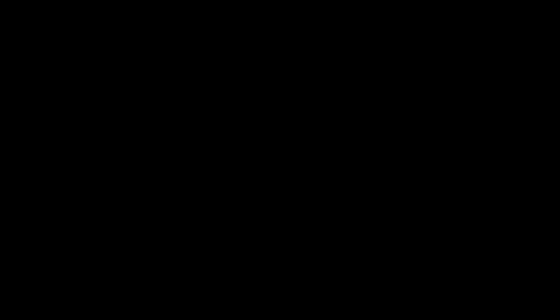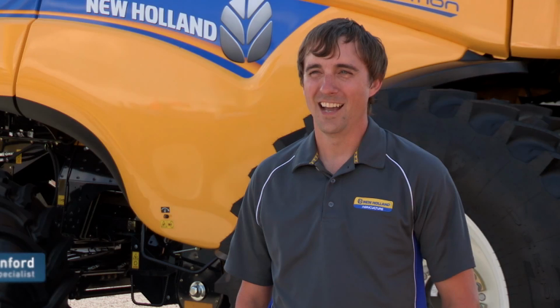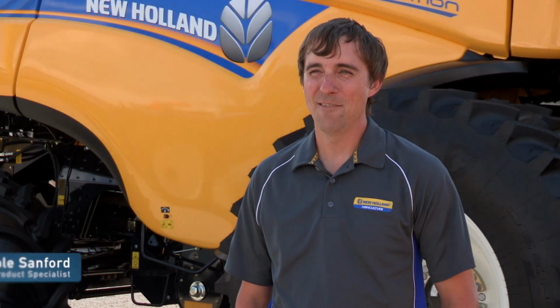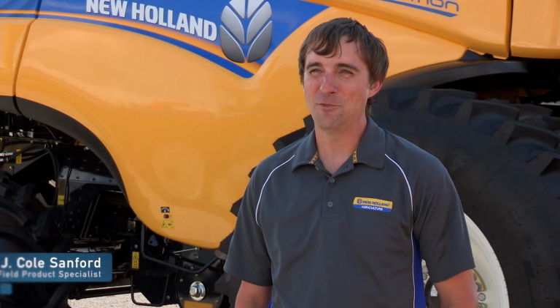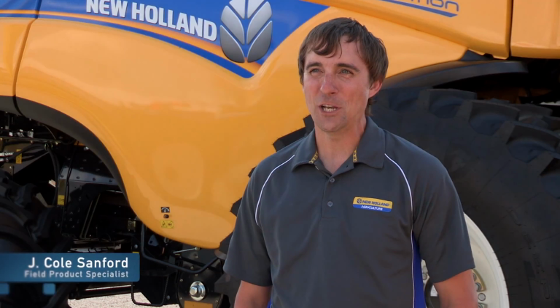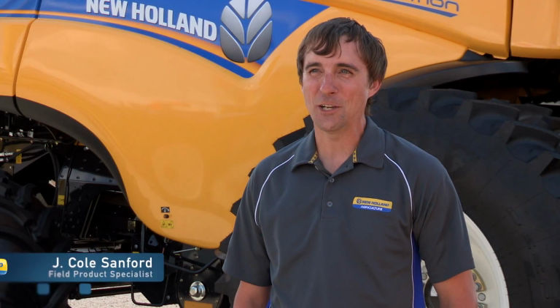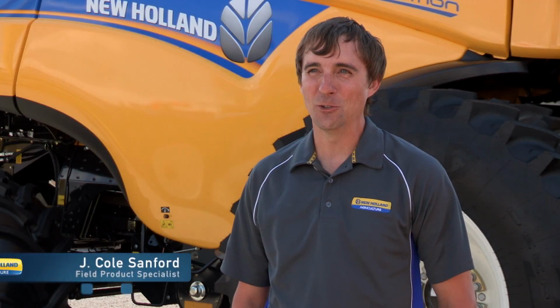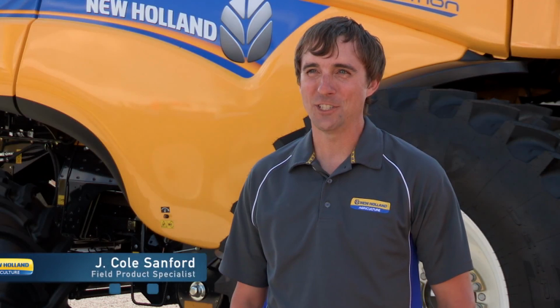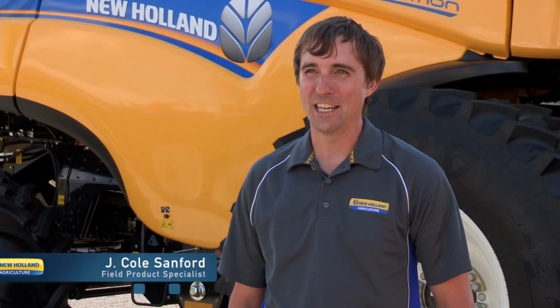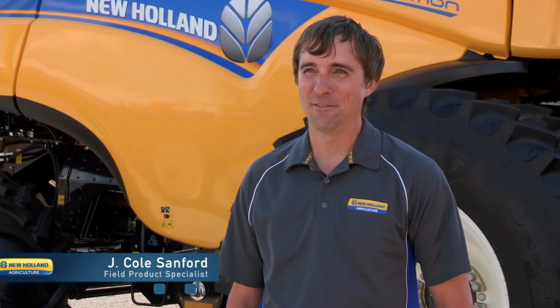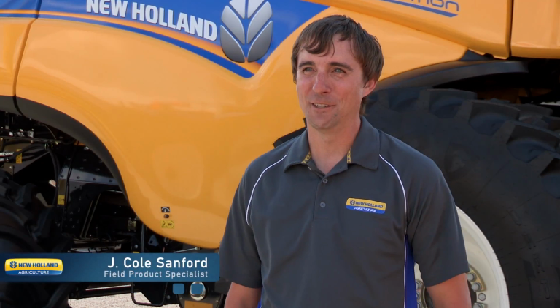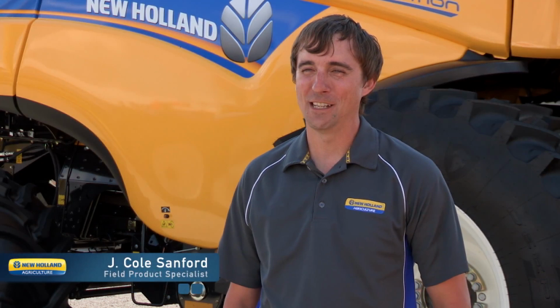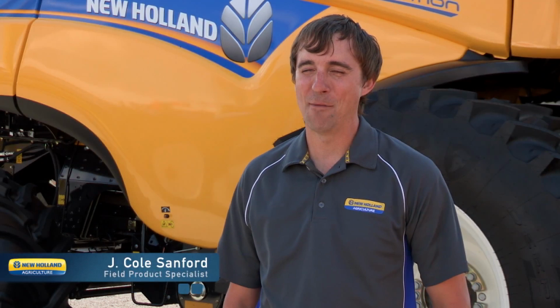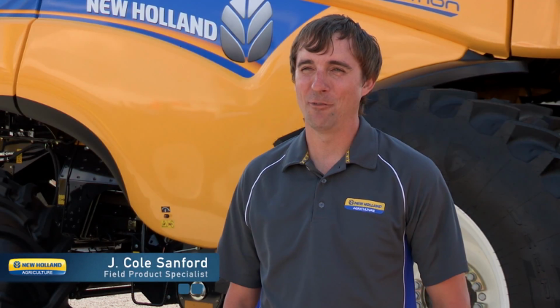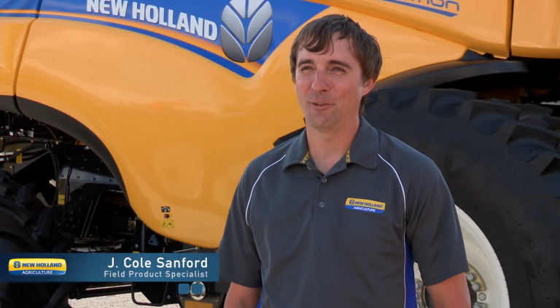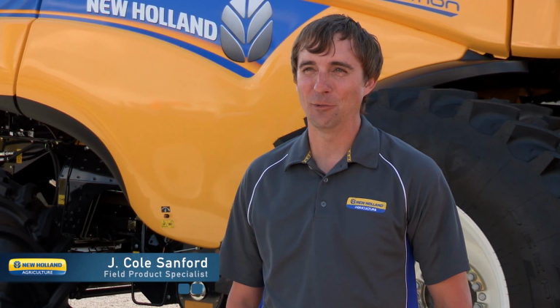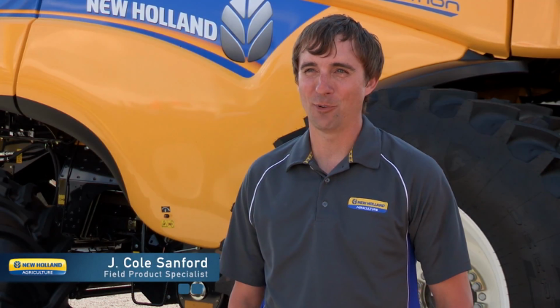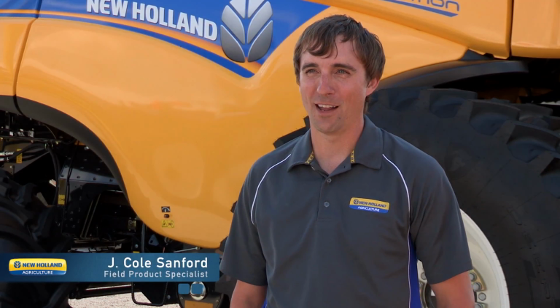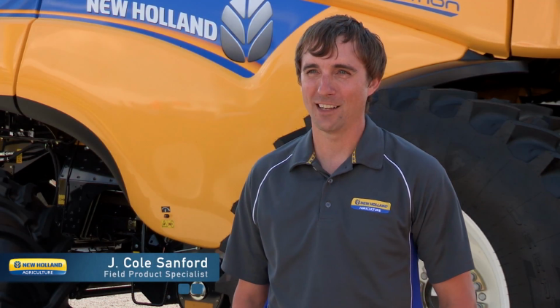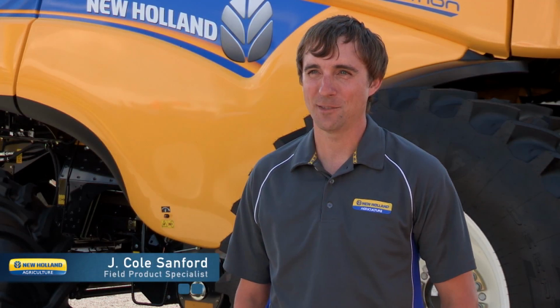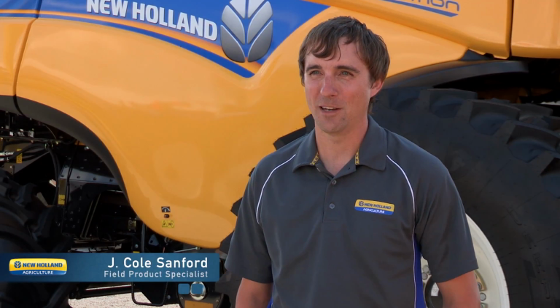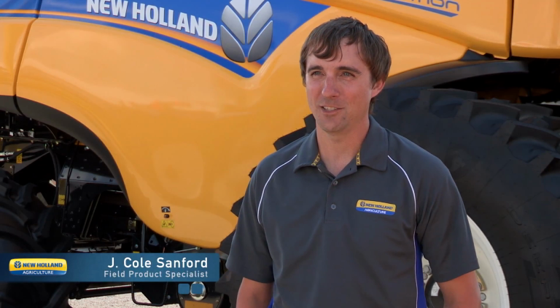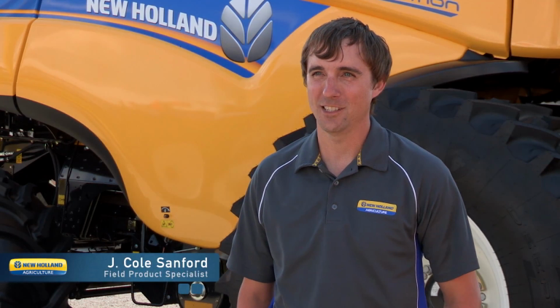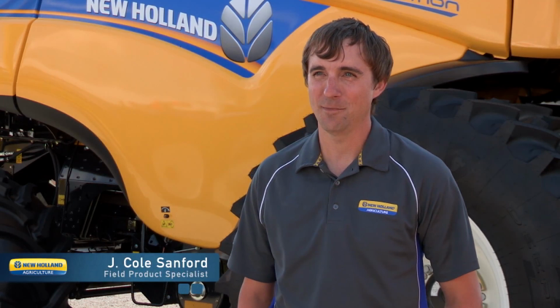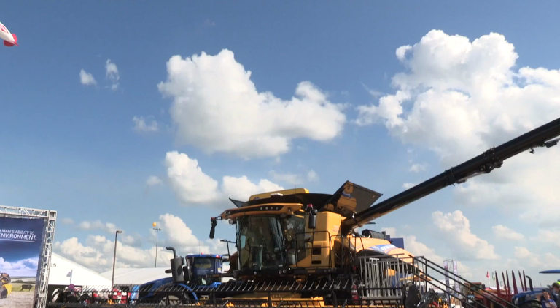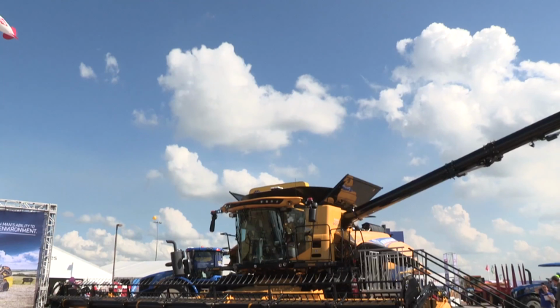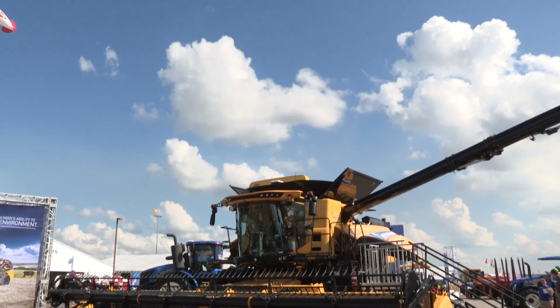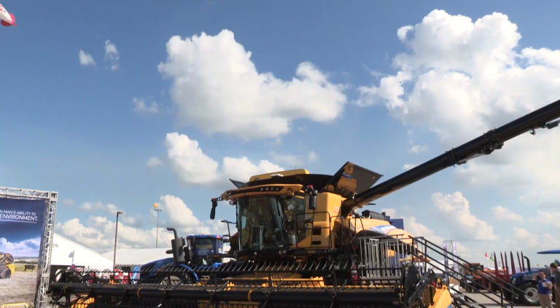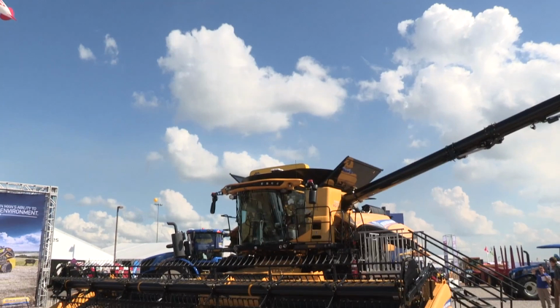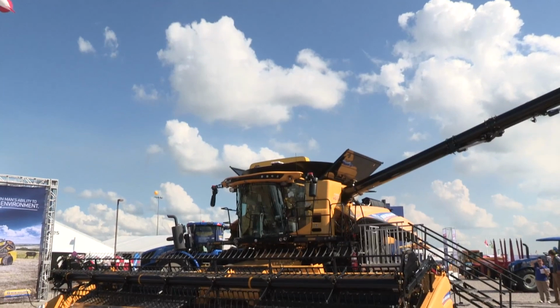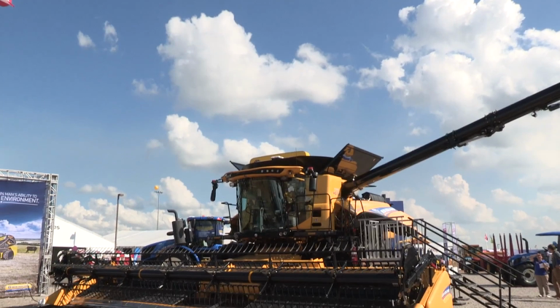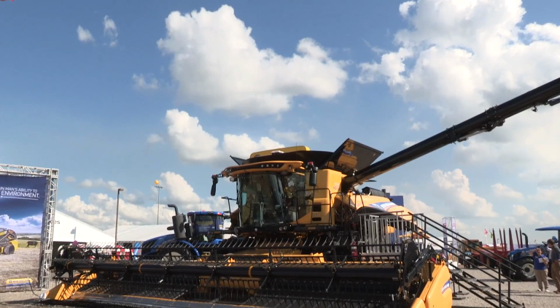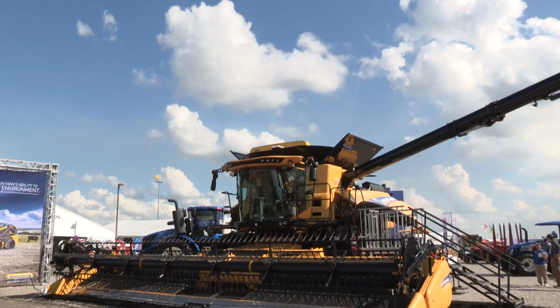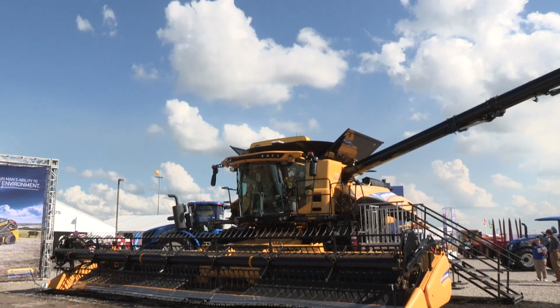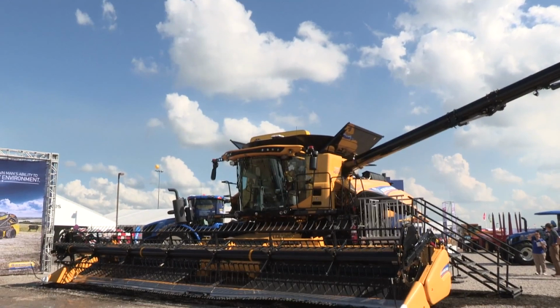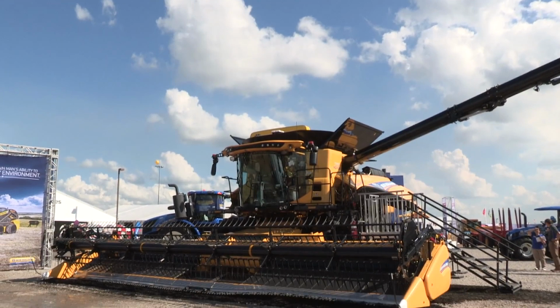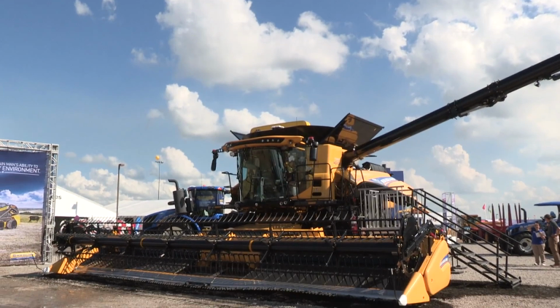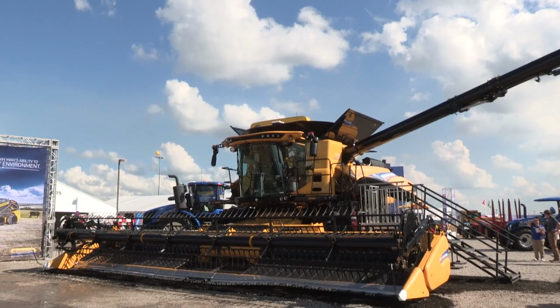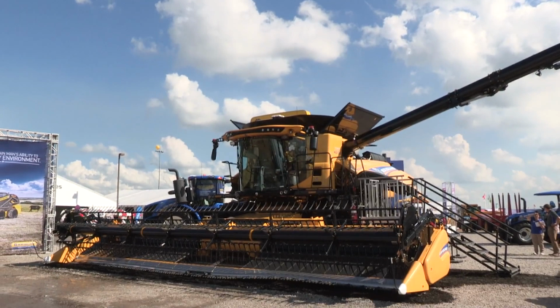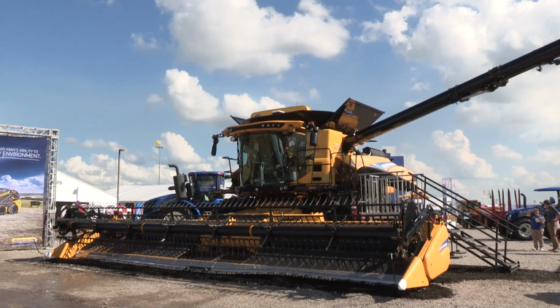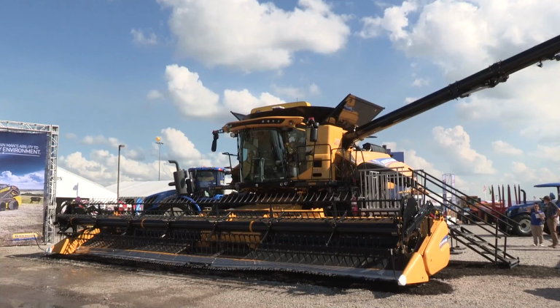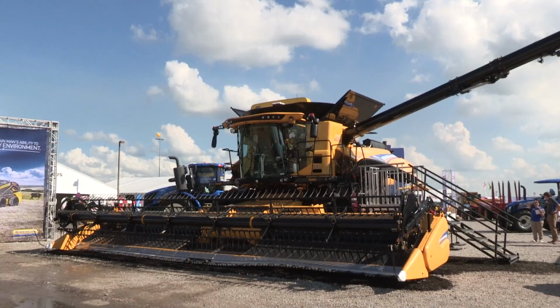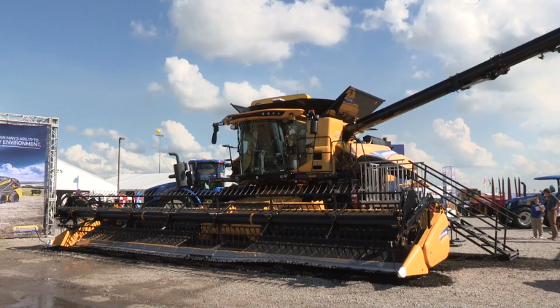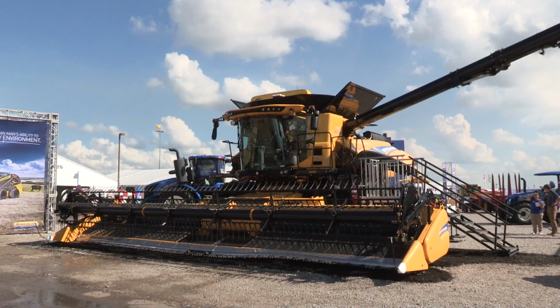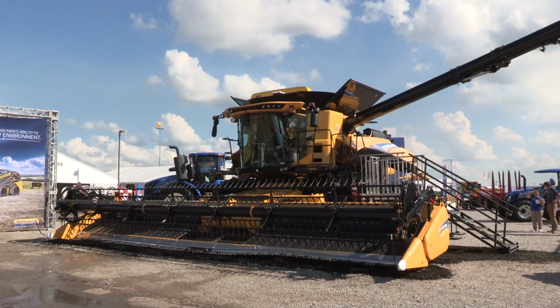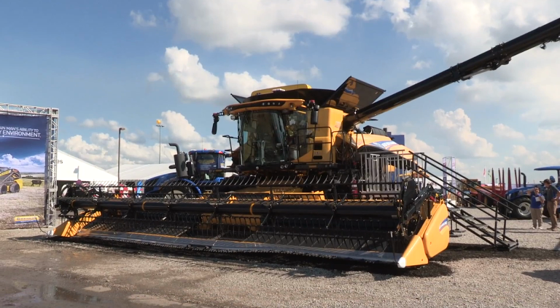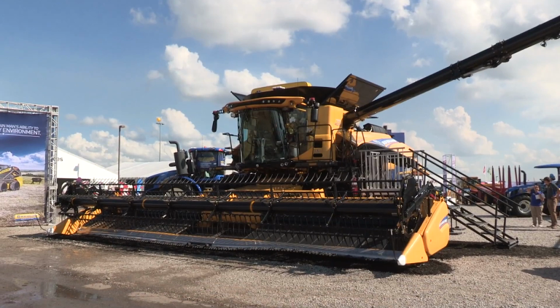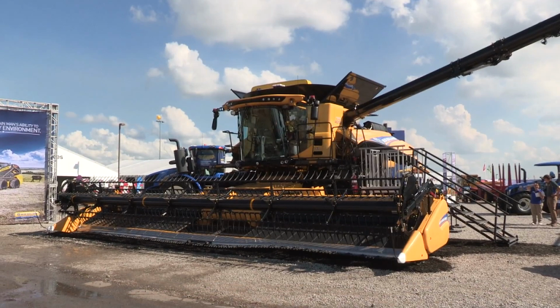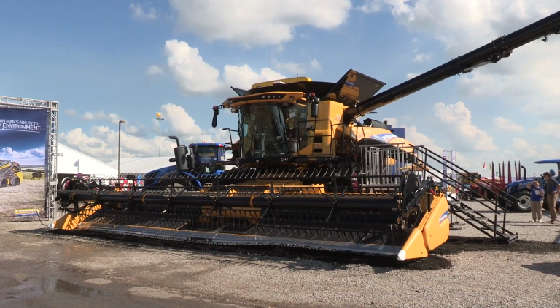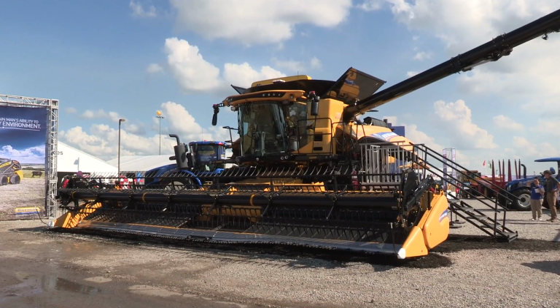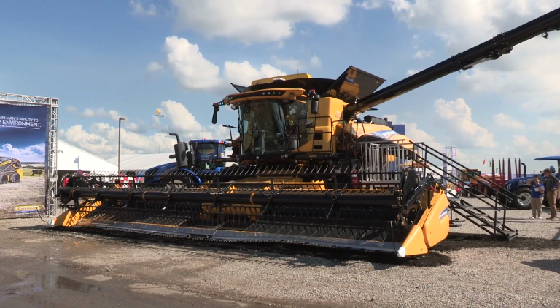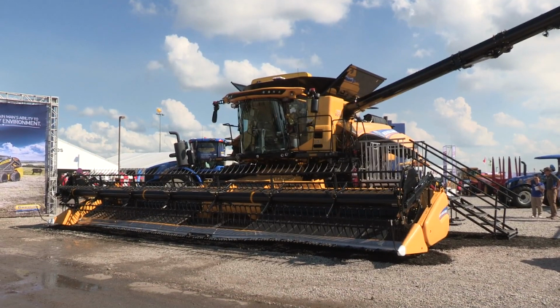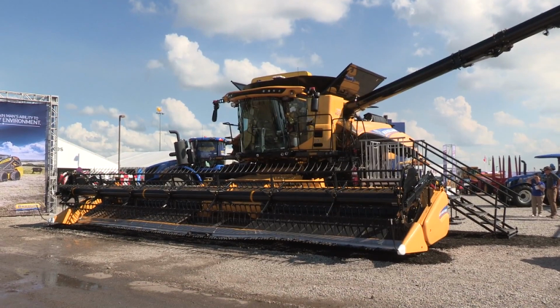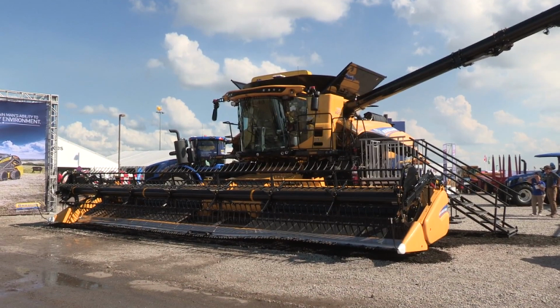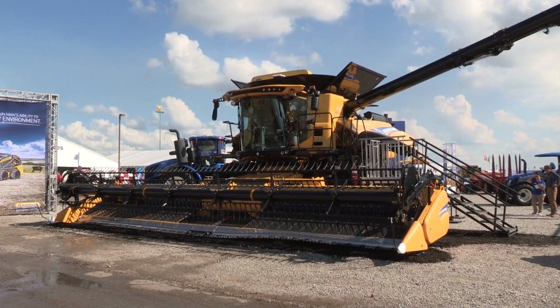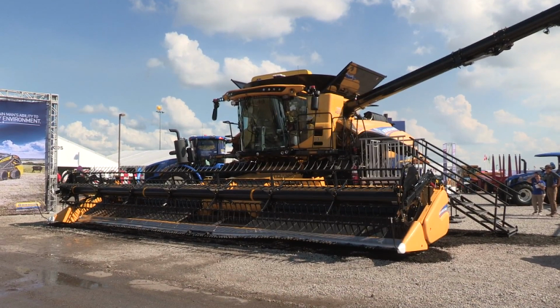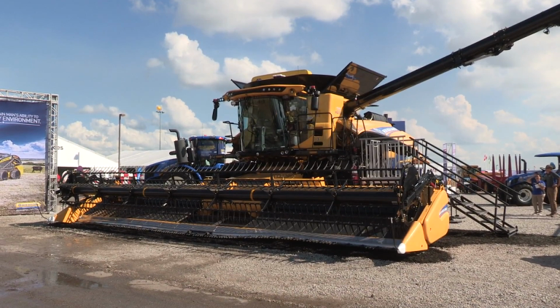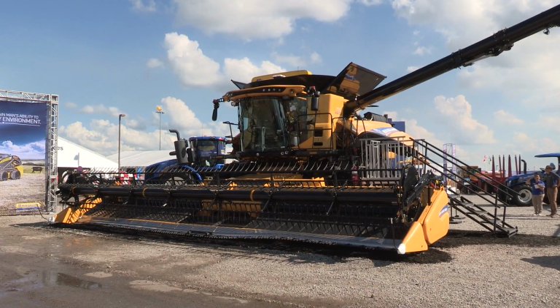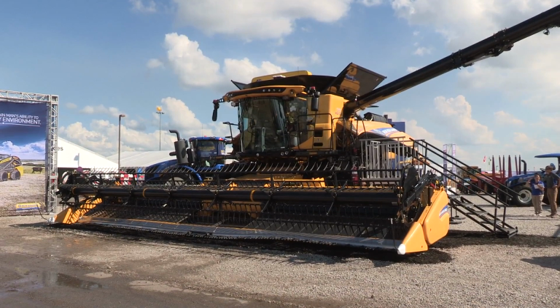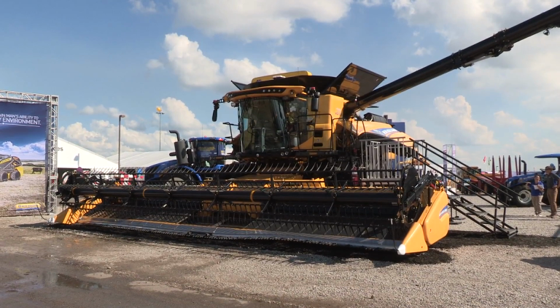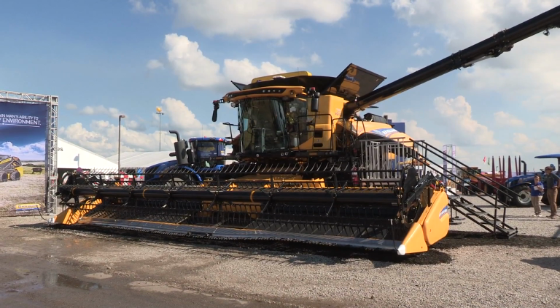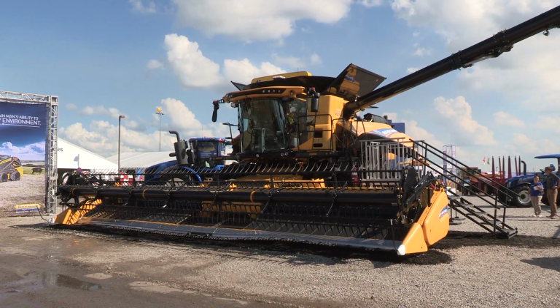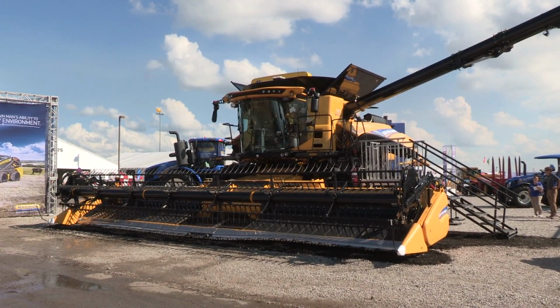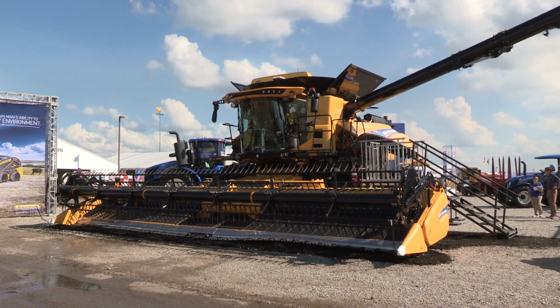I'm J. Cole Sanford and I'm a field product specialist. Today we're introducing the Model Year 18 CR Revelation Series combines.